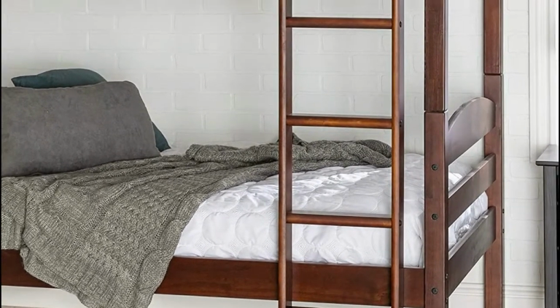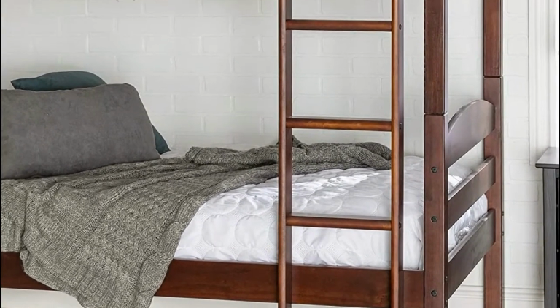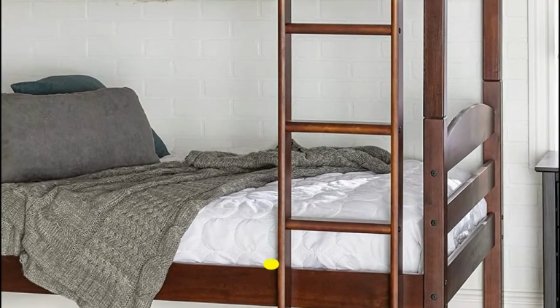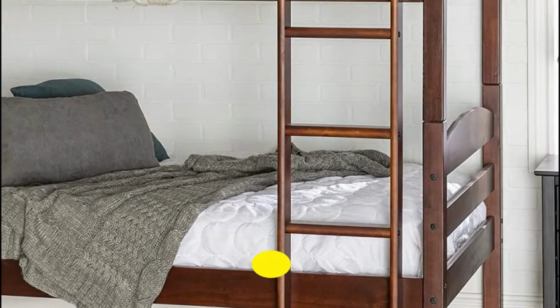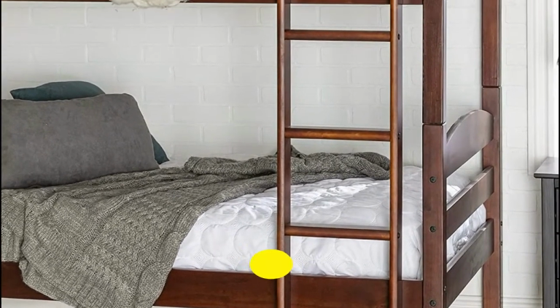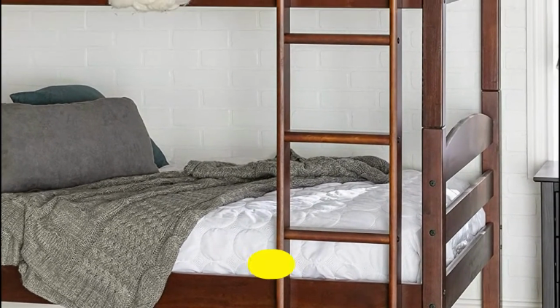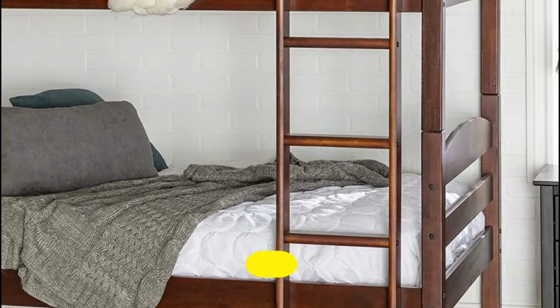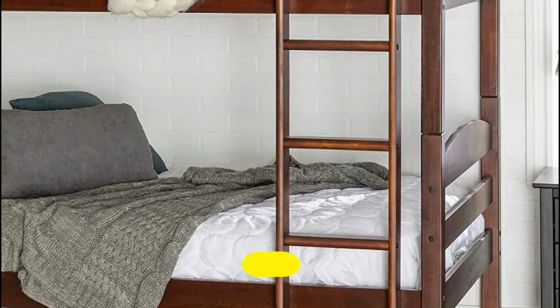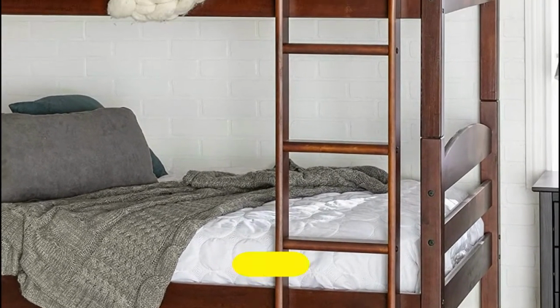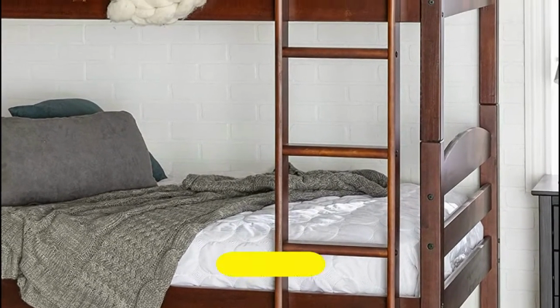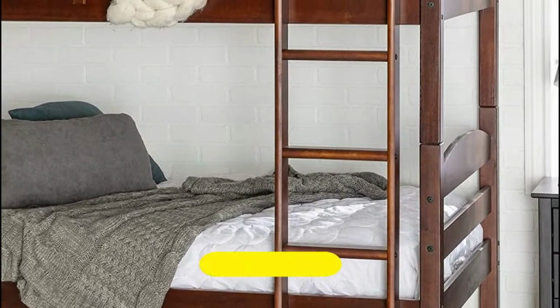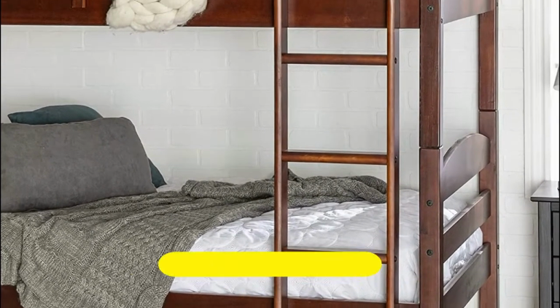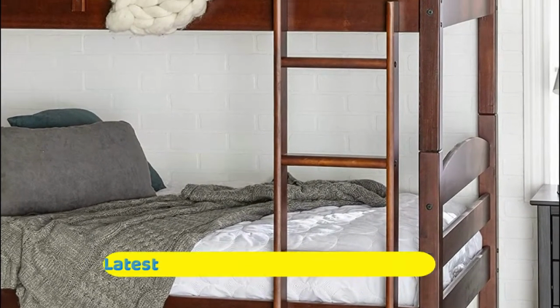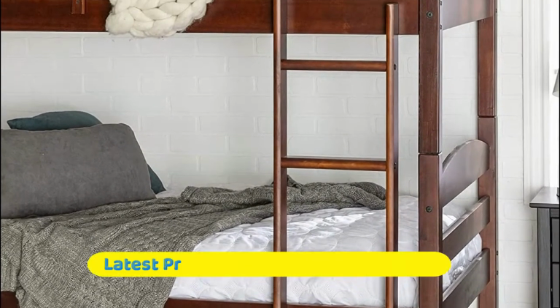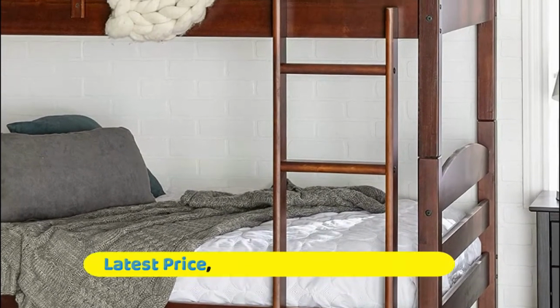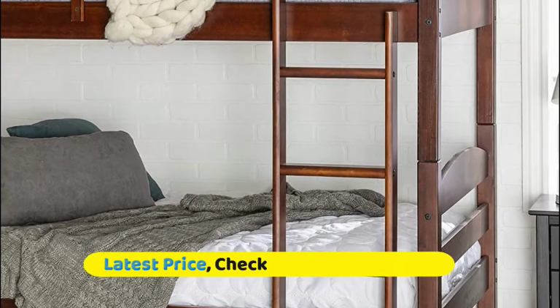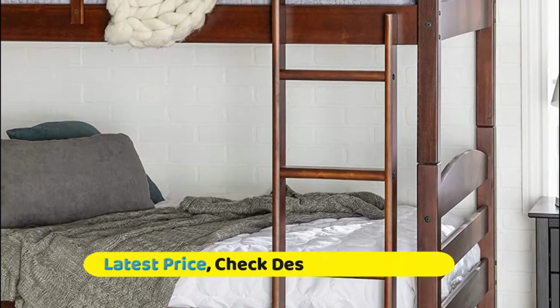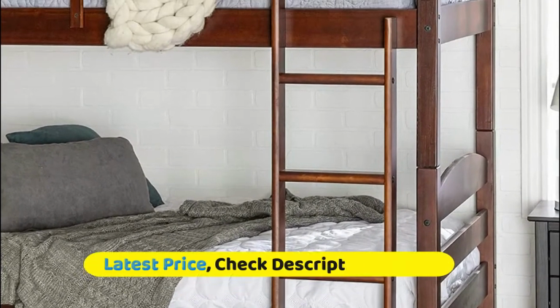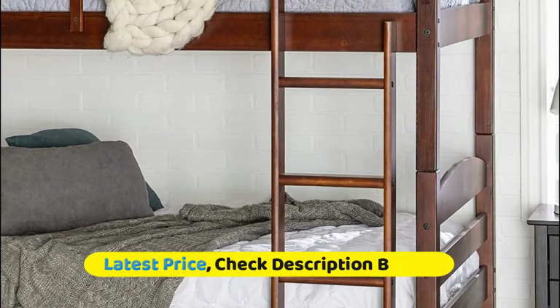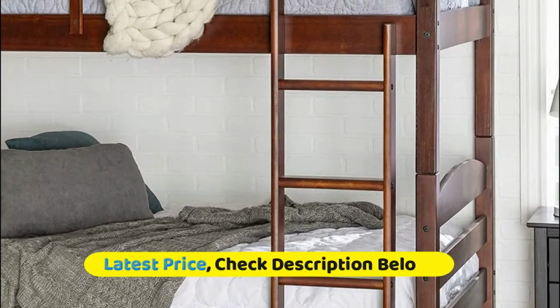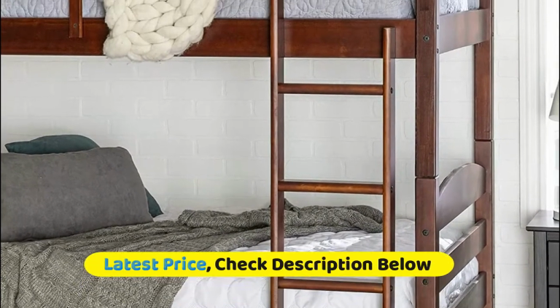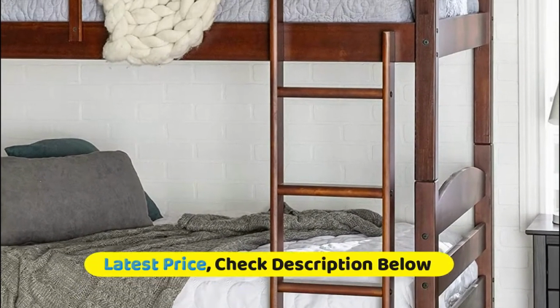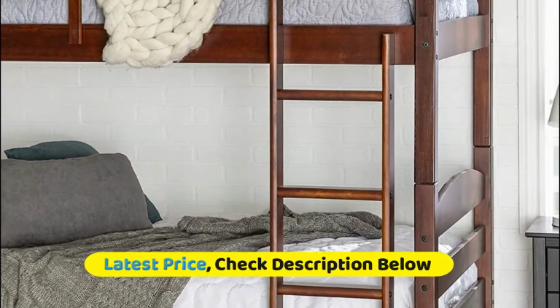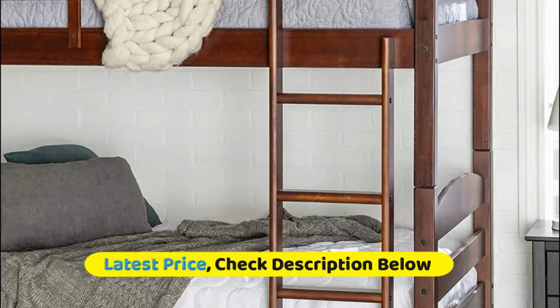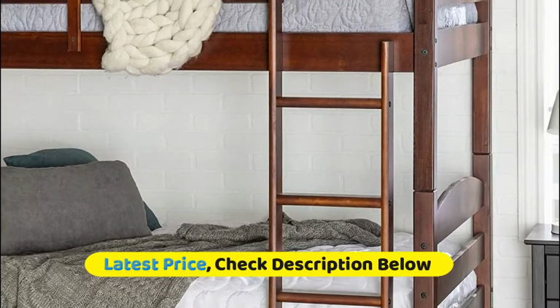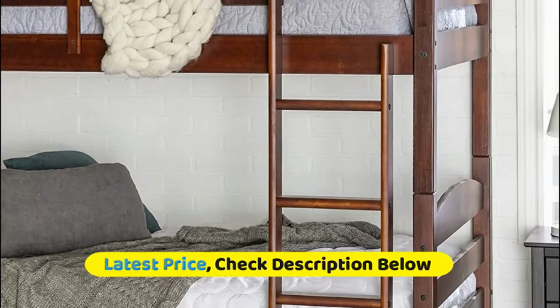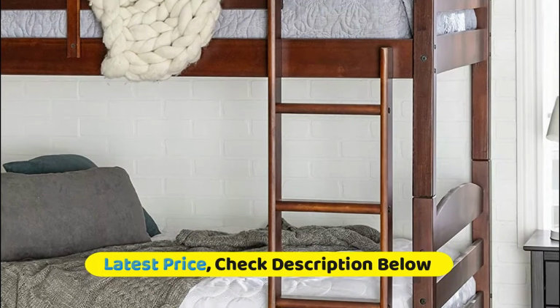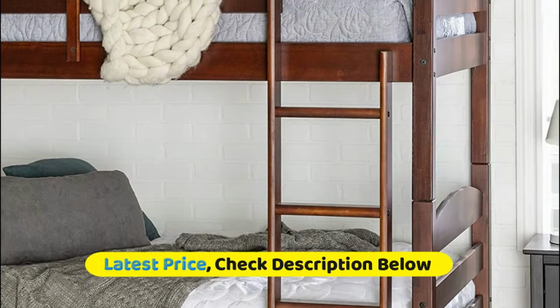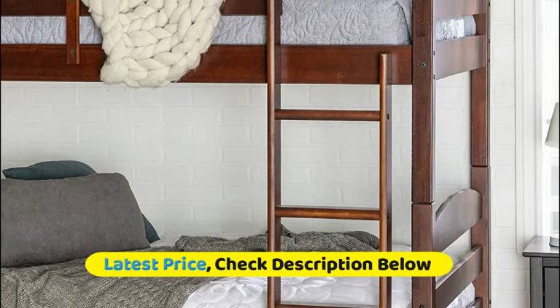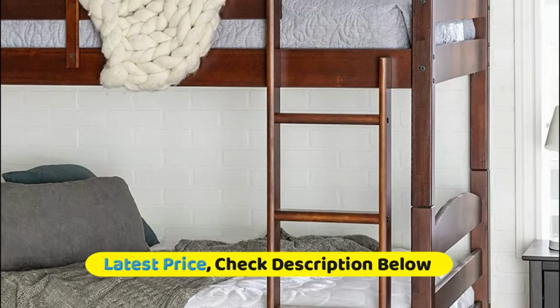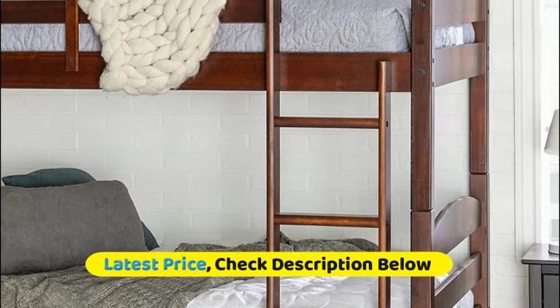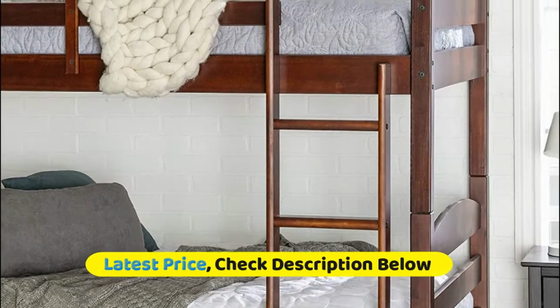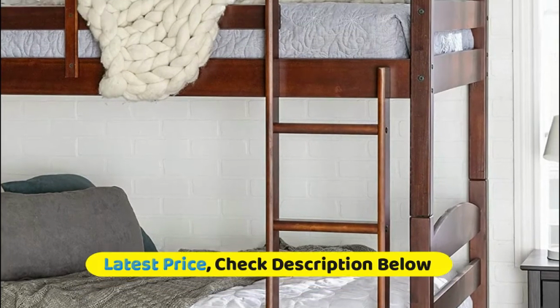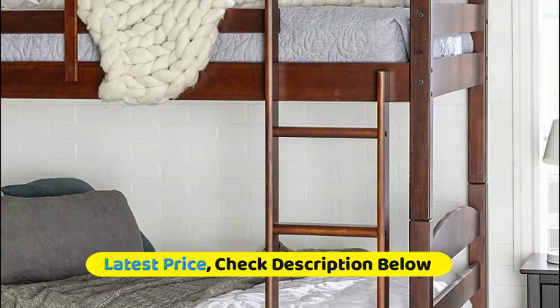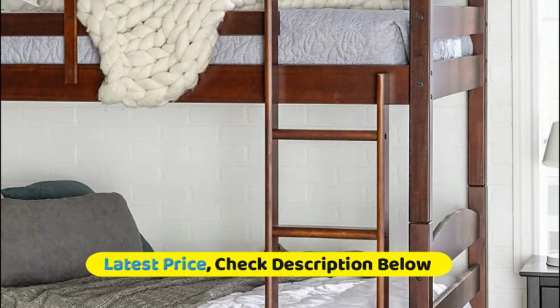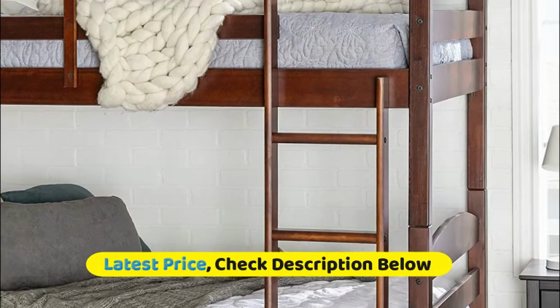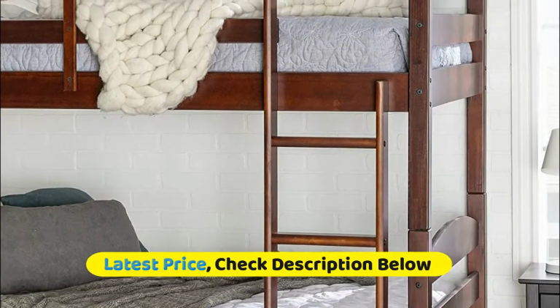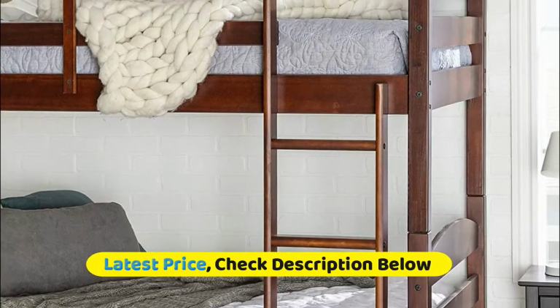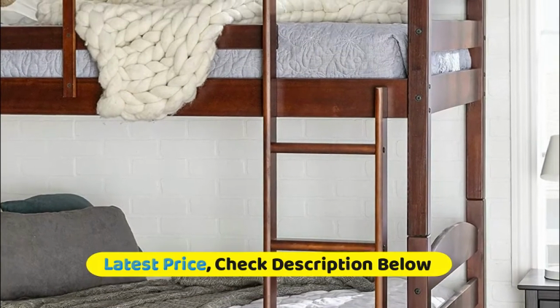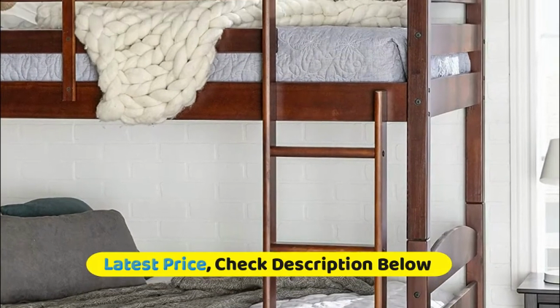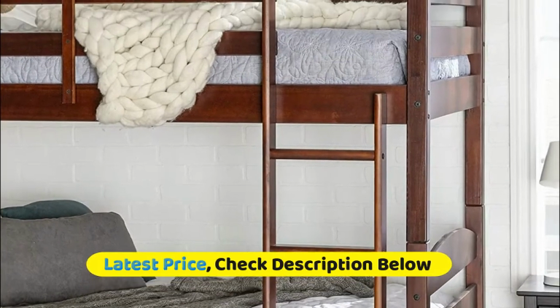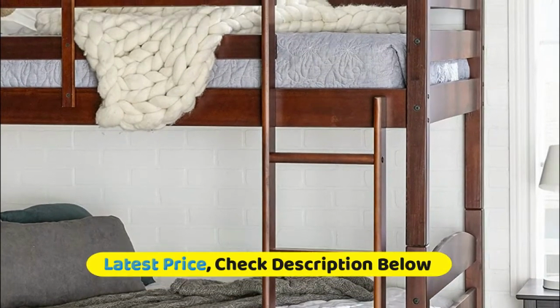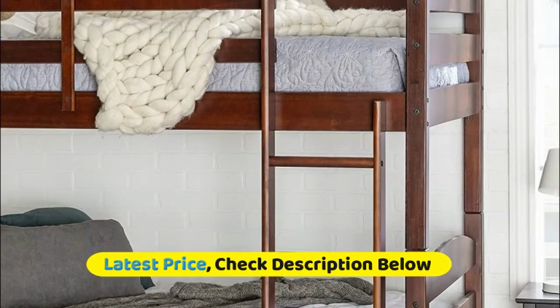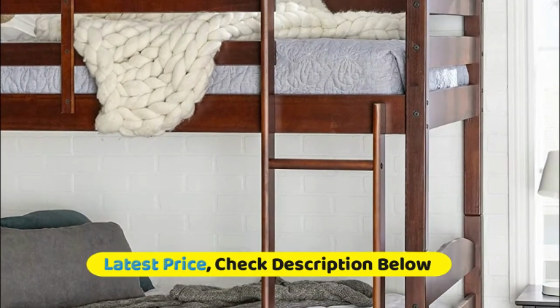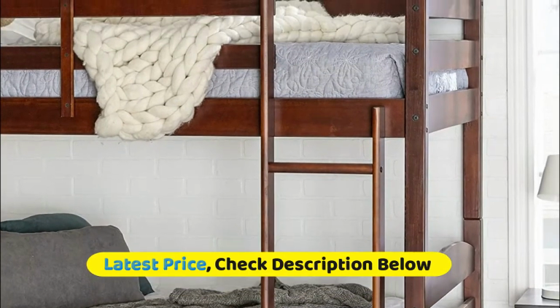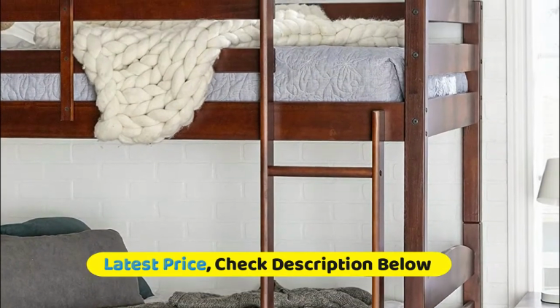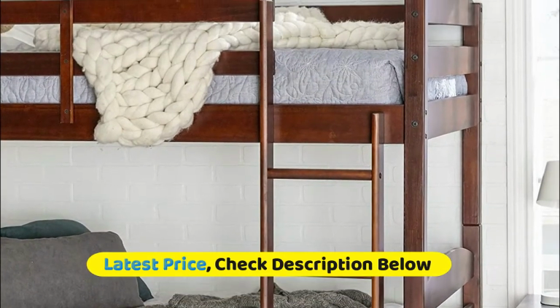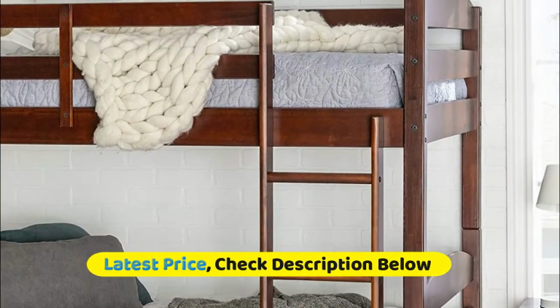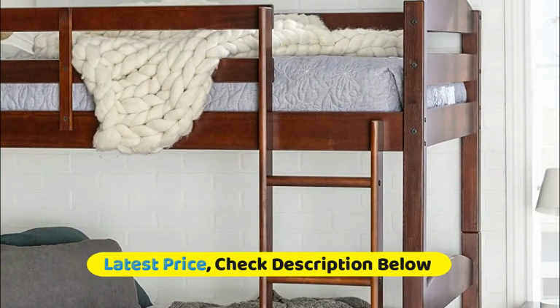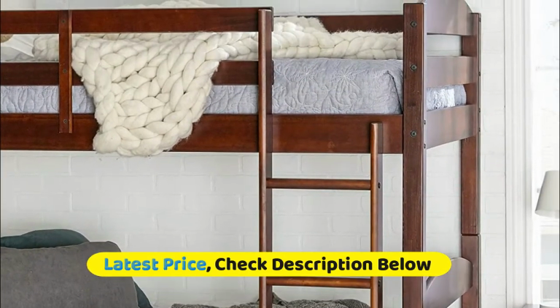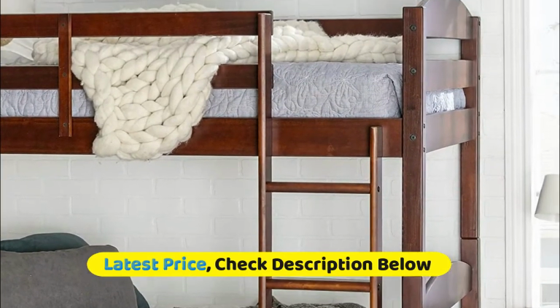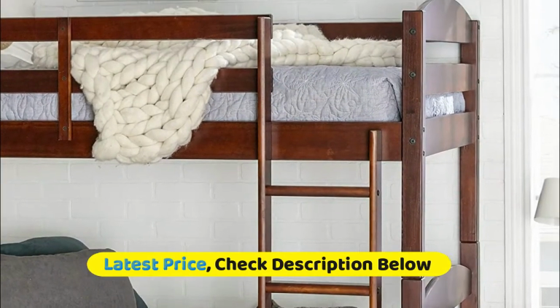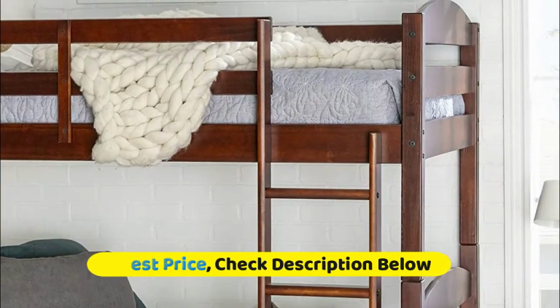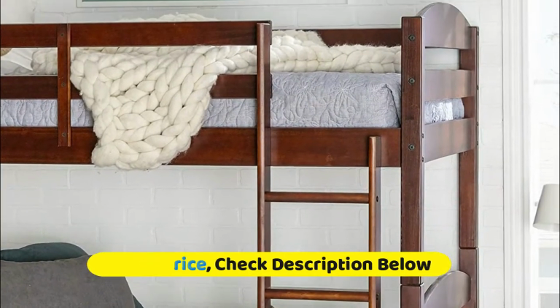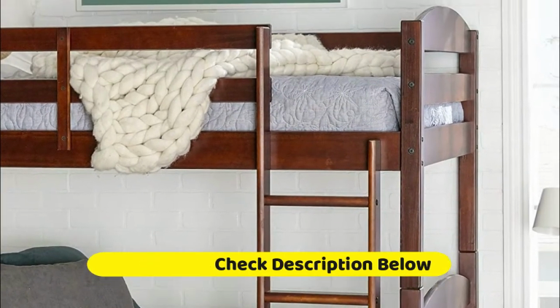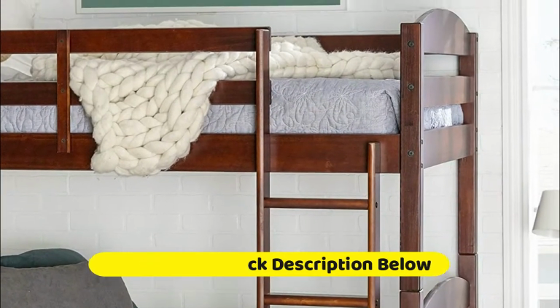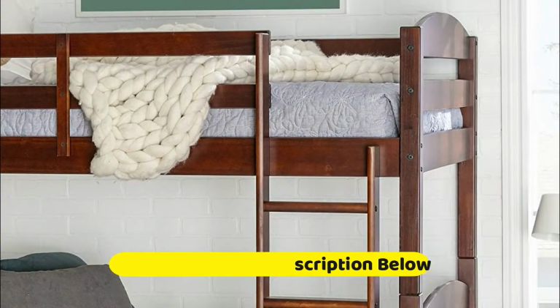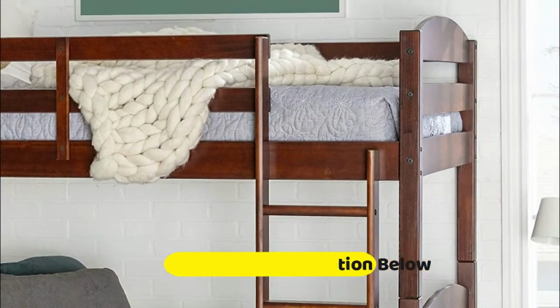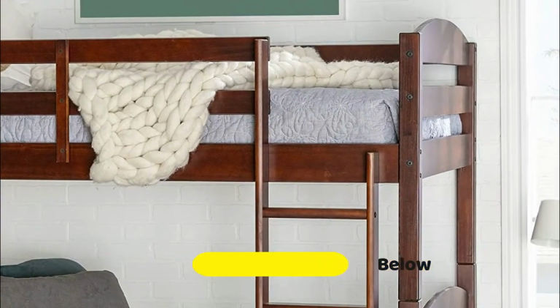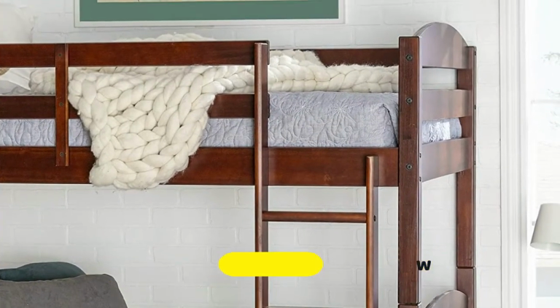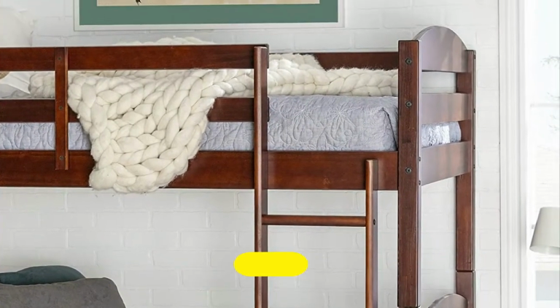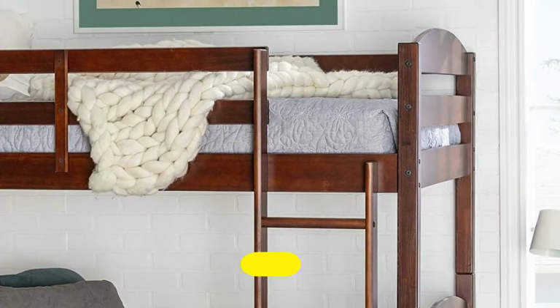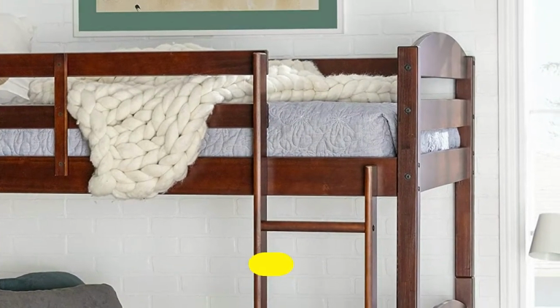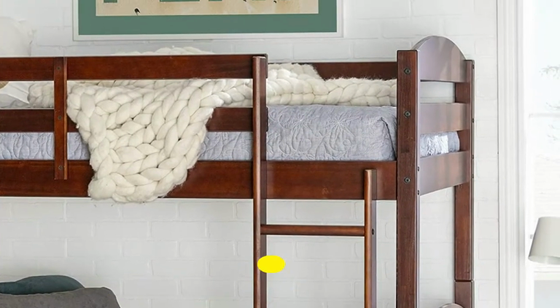A great solution for space-saving needs, this bunk bed can also convert into two individual beds for versatility when needed. Each bunk can support up to 250 pounds.